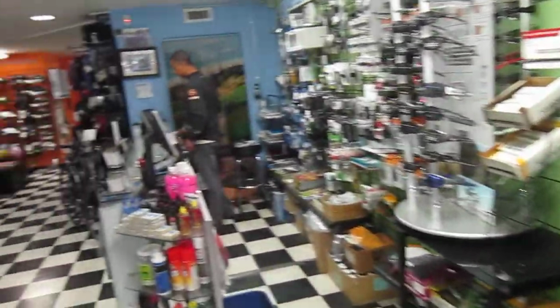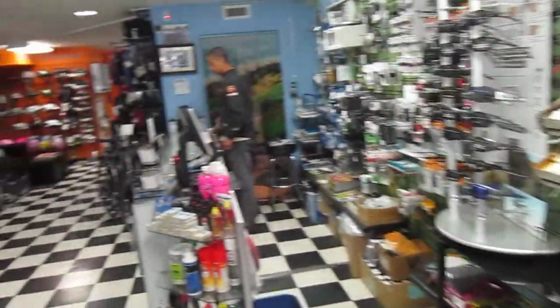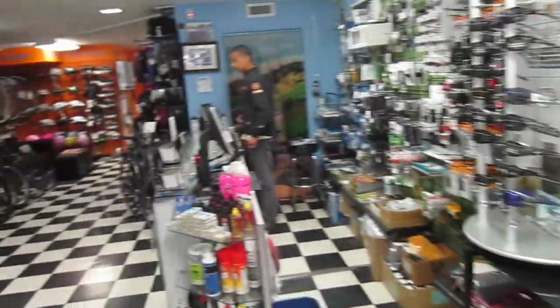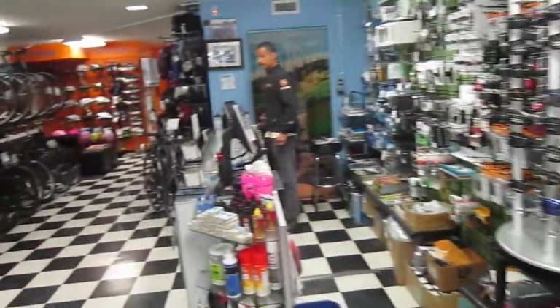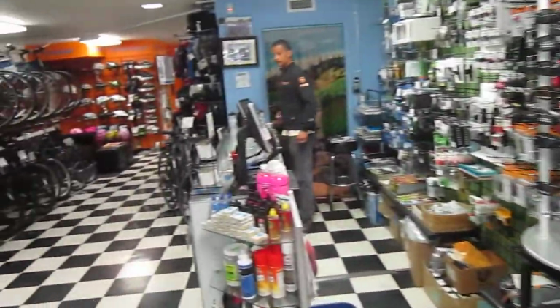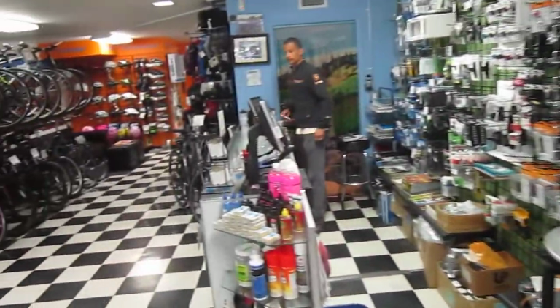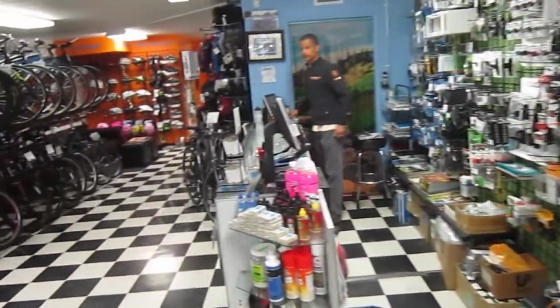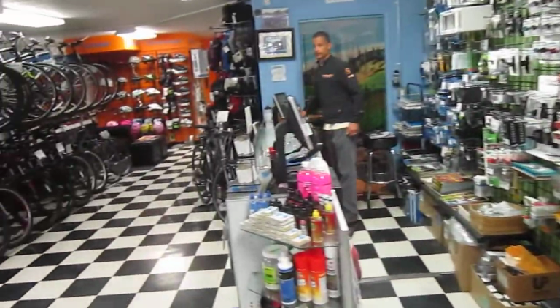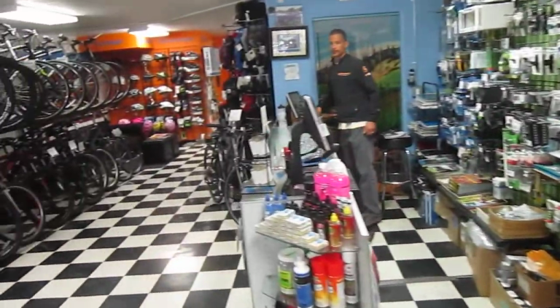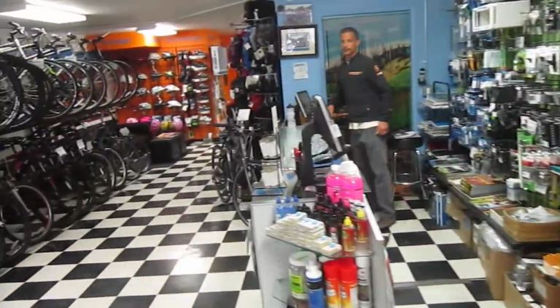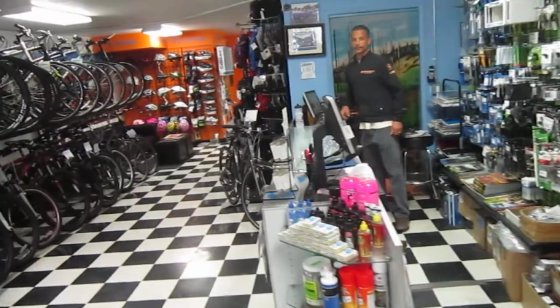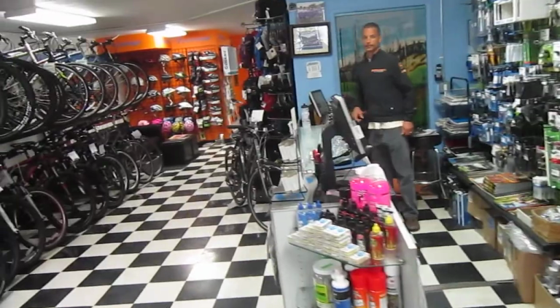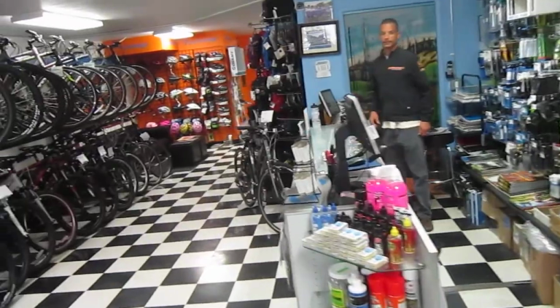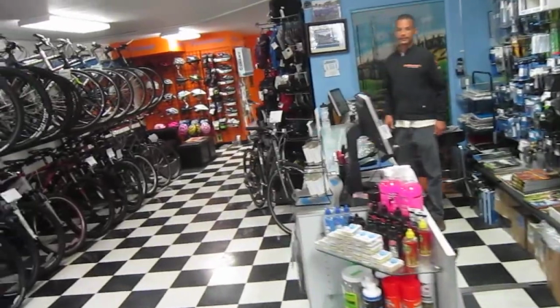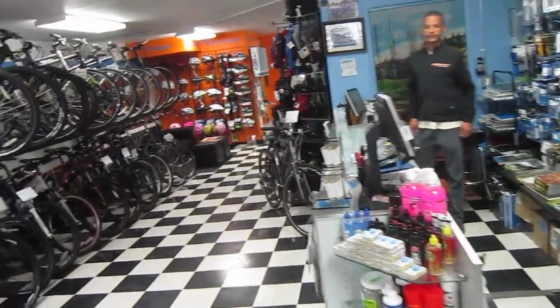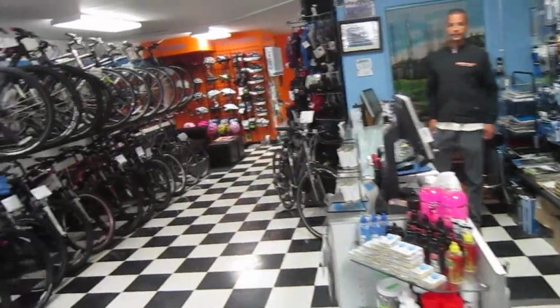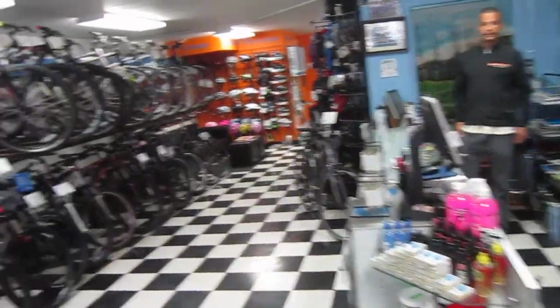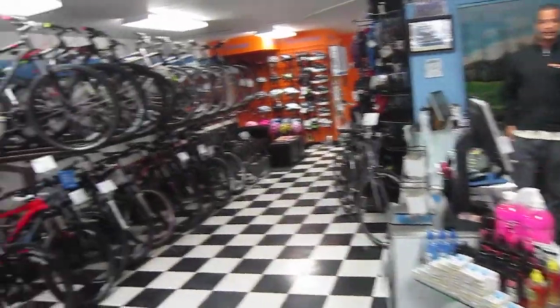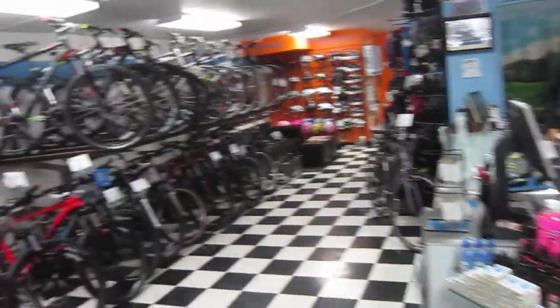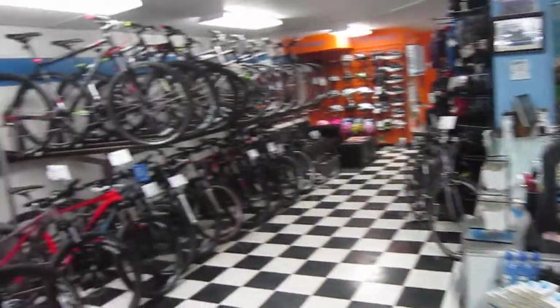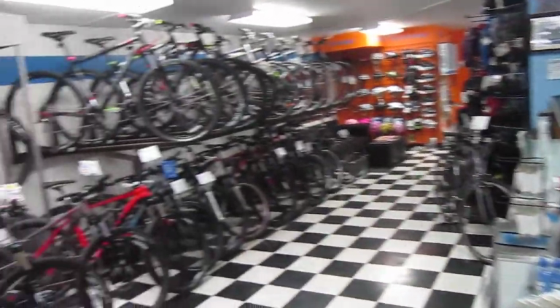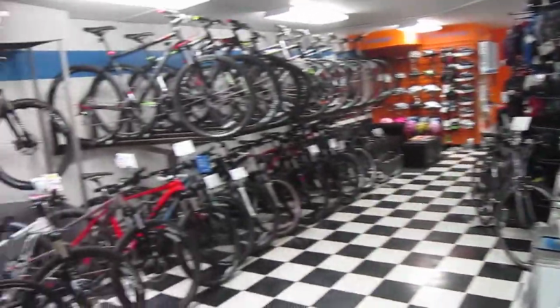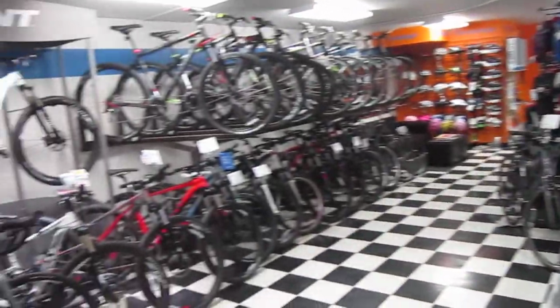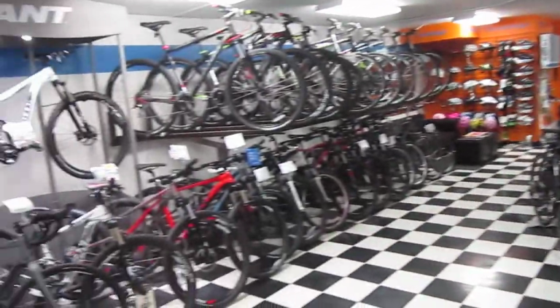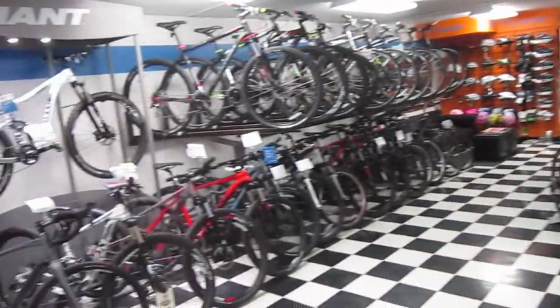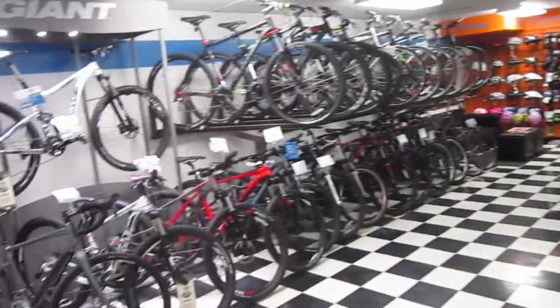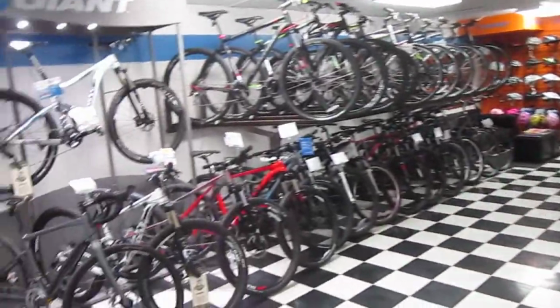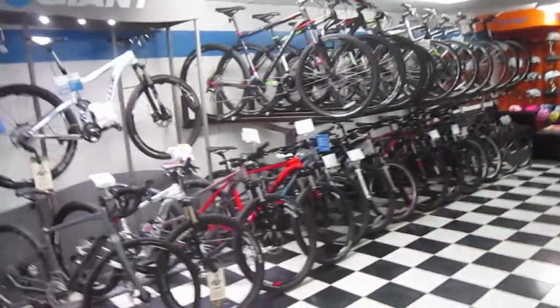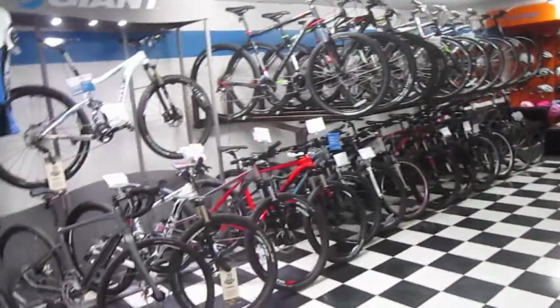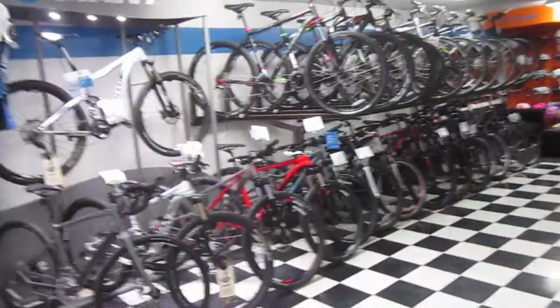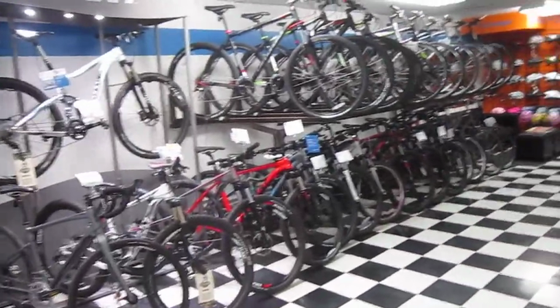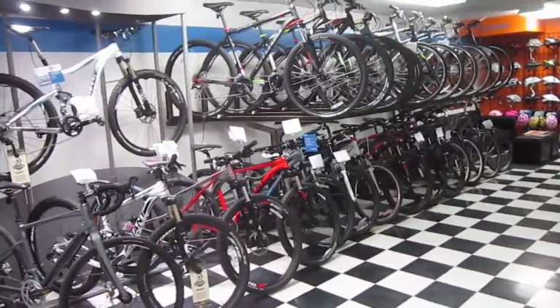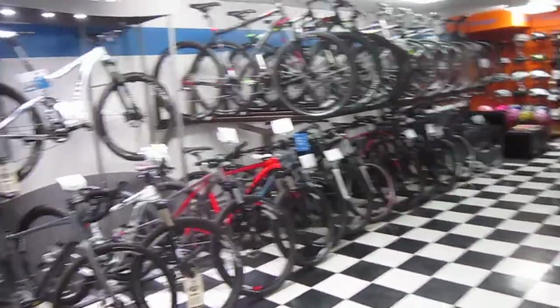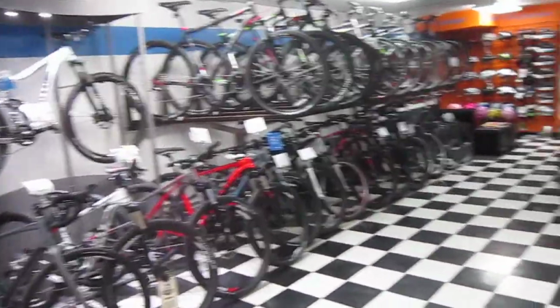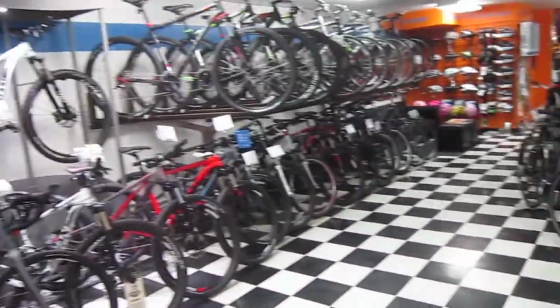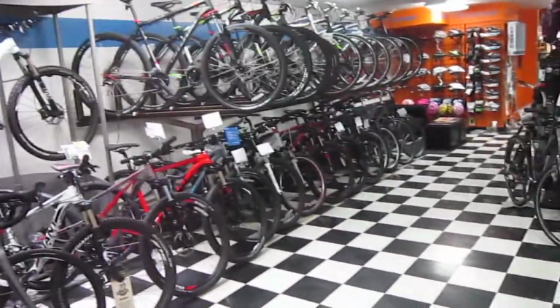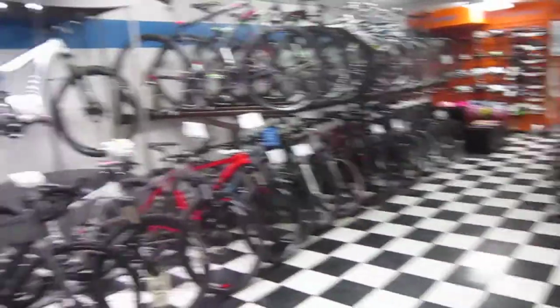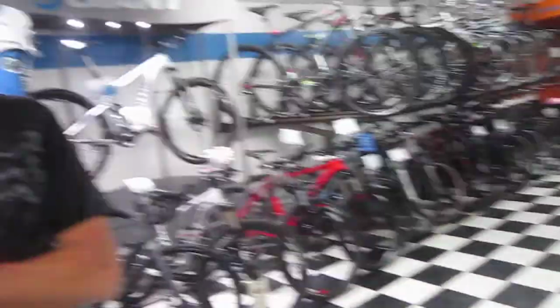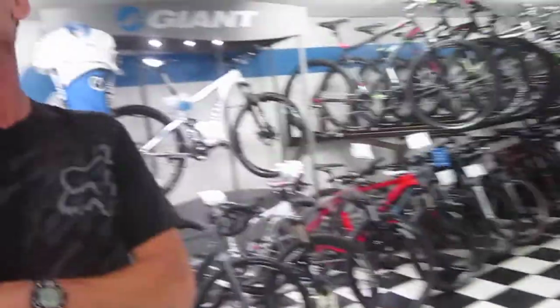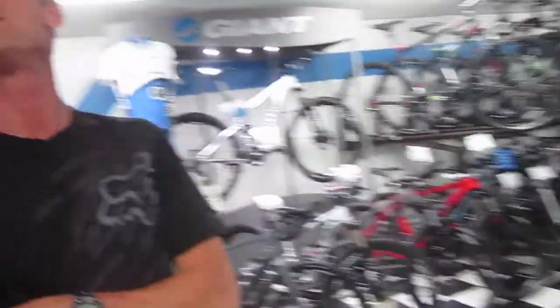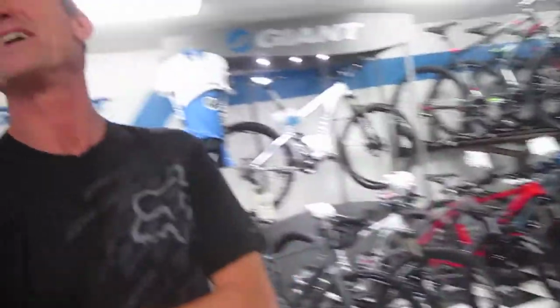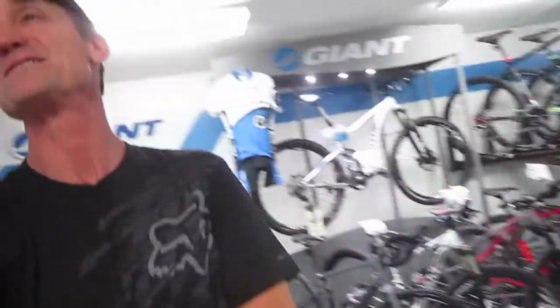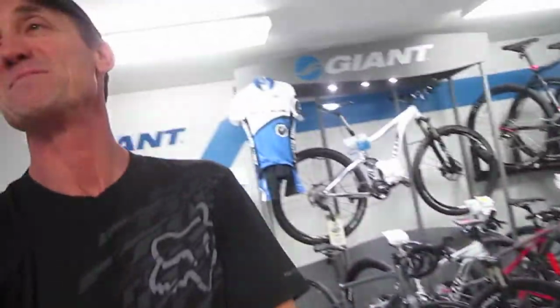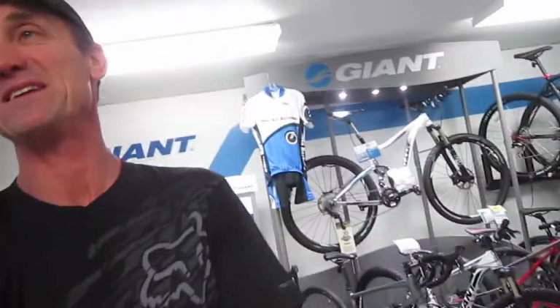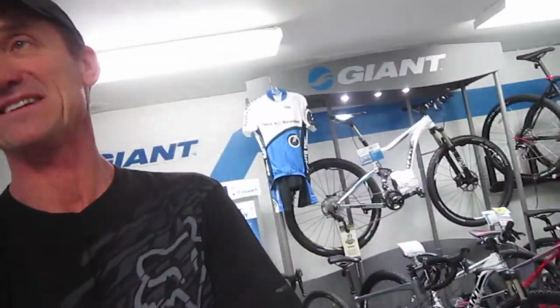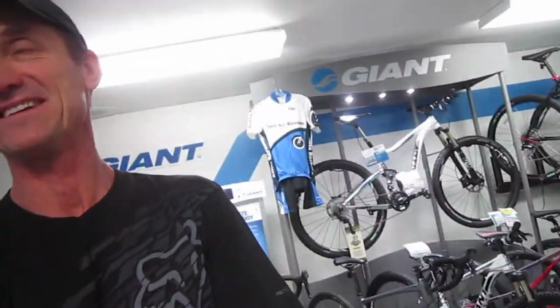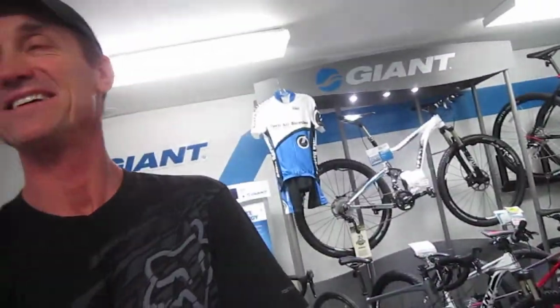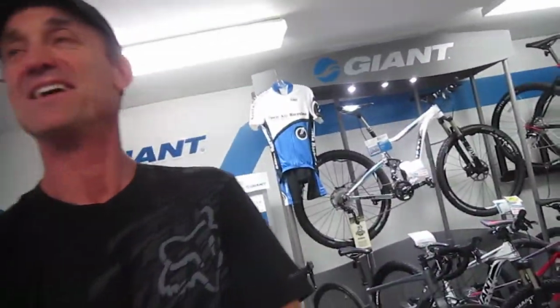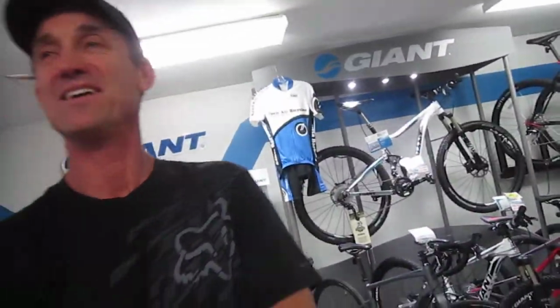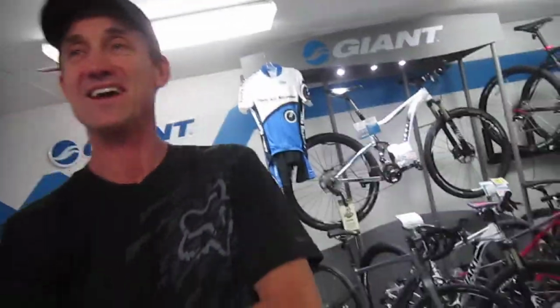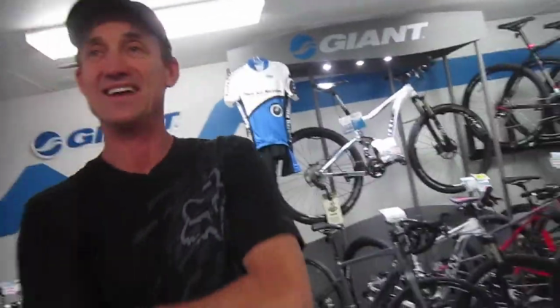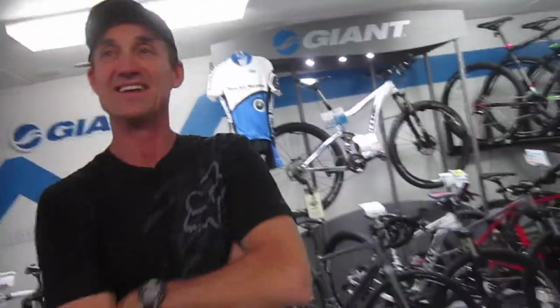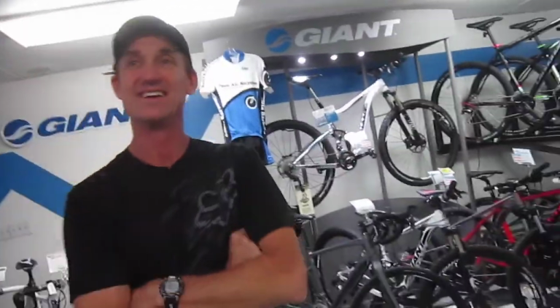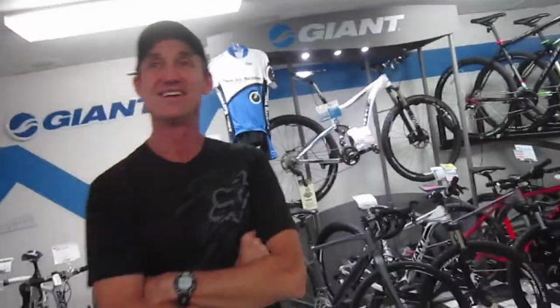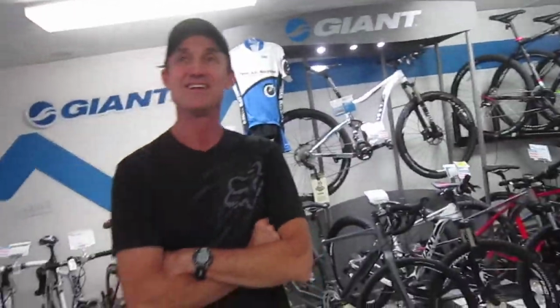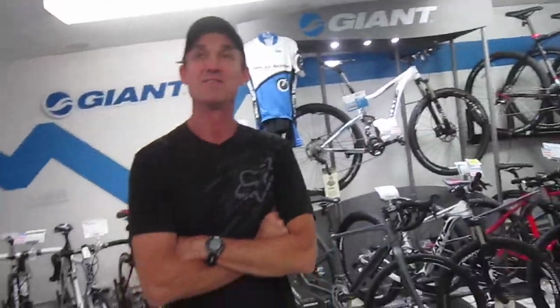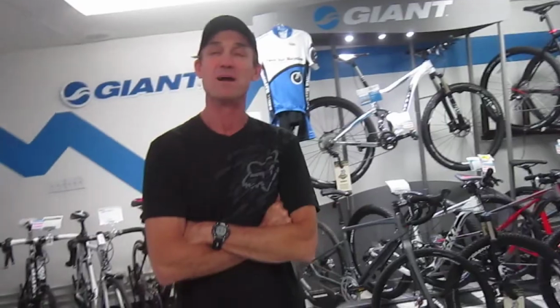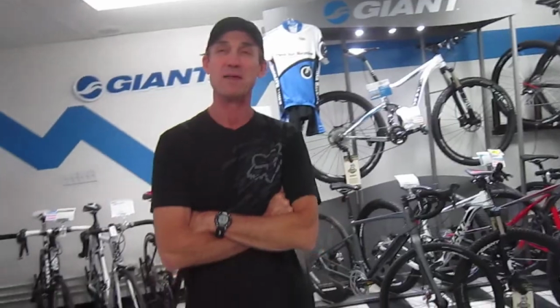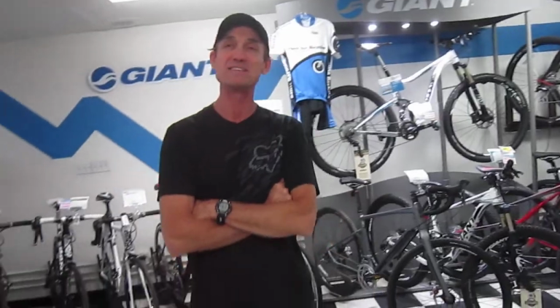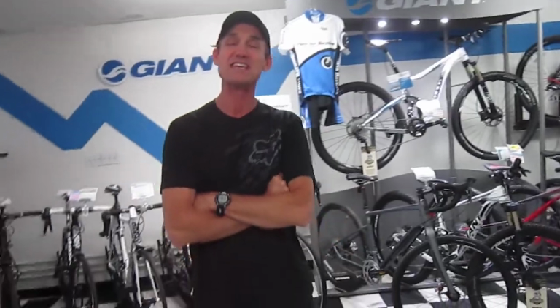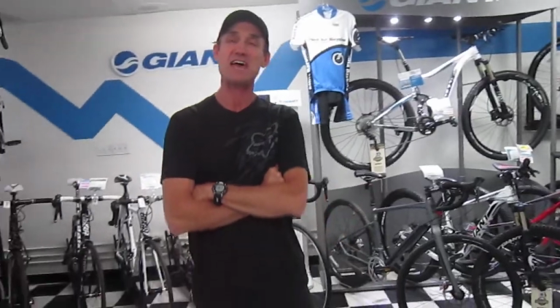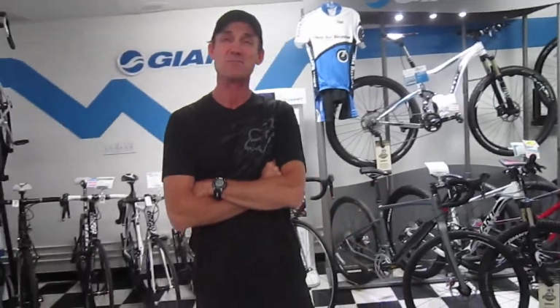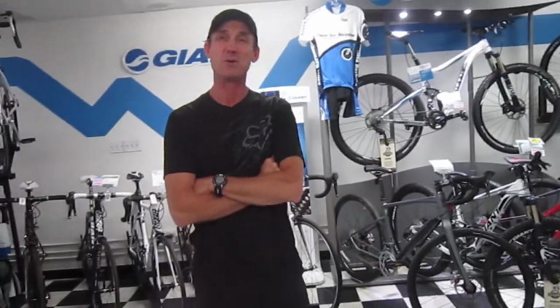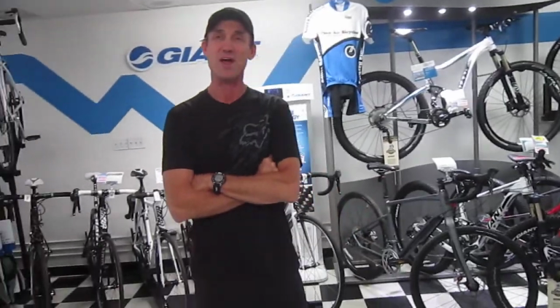This shop looks like they've got it covered pretty well, and this is the owner. Hi, I'm Bob. Nice to meet you. And you are? My name is Ed Brown.